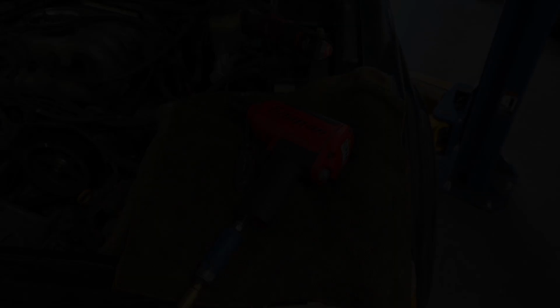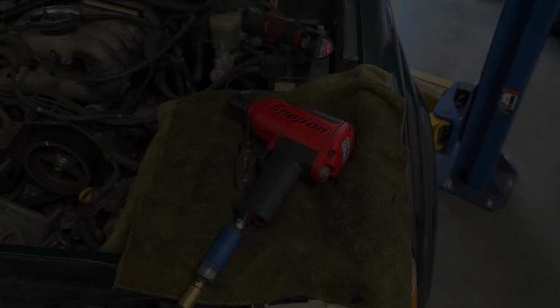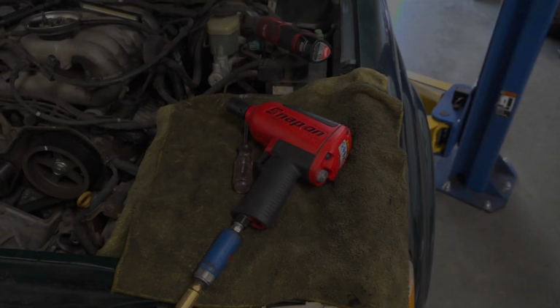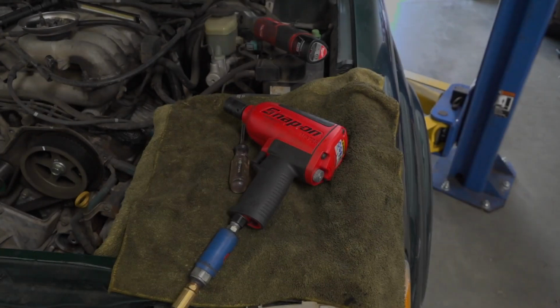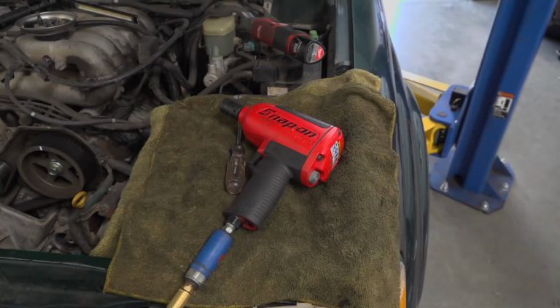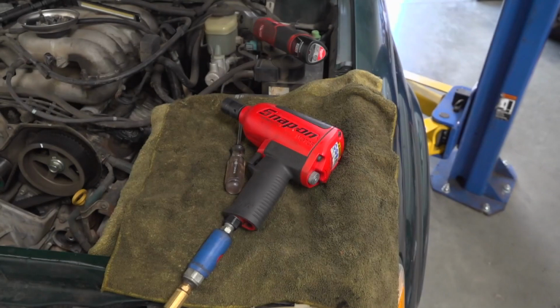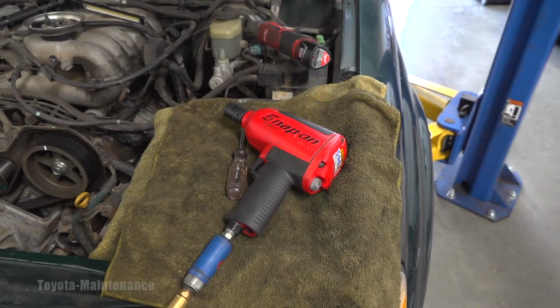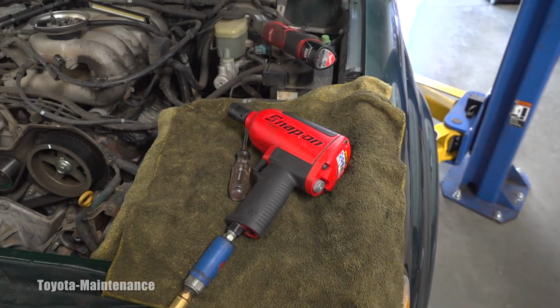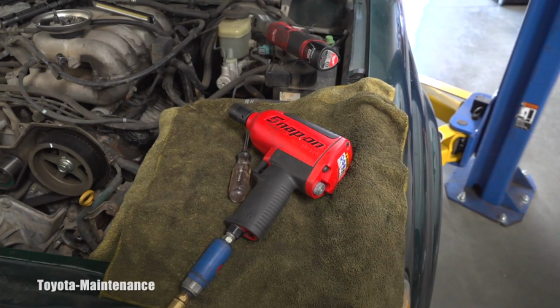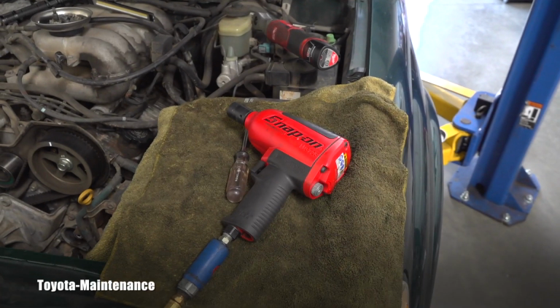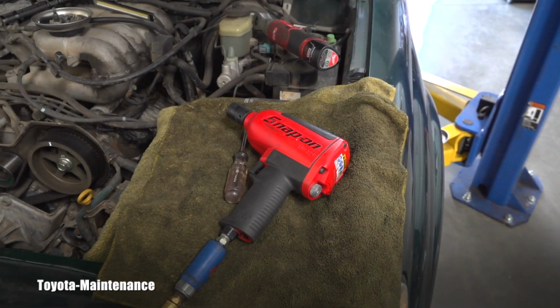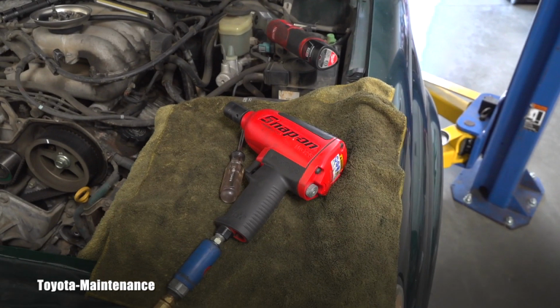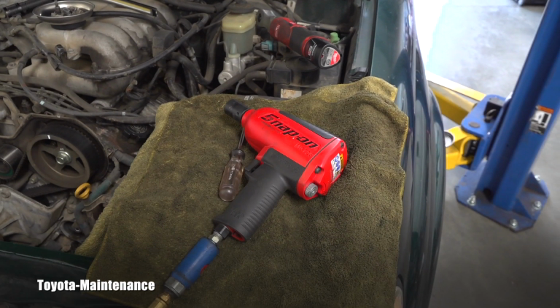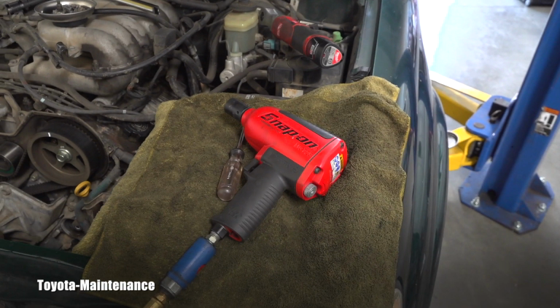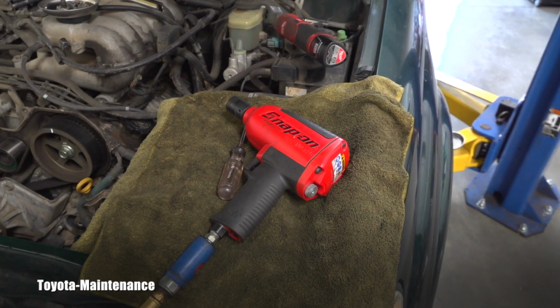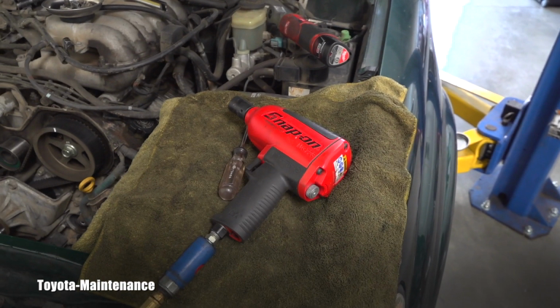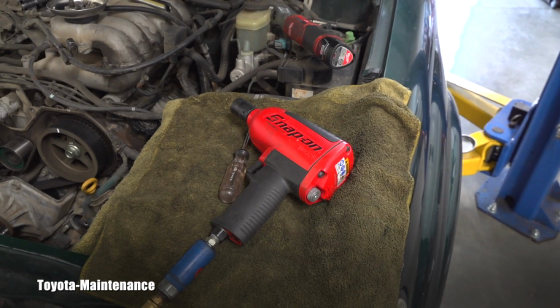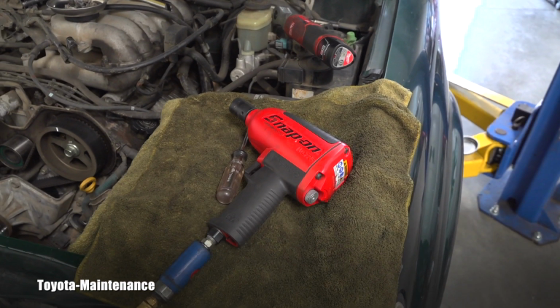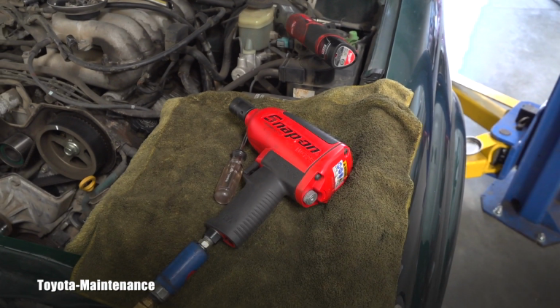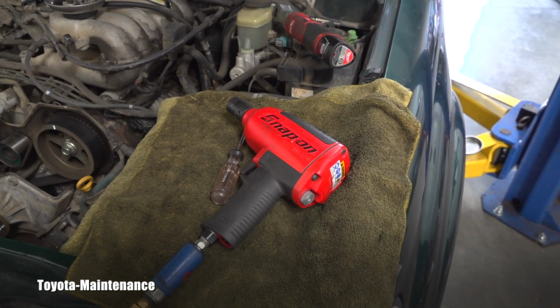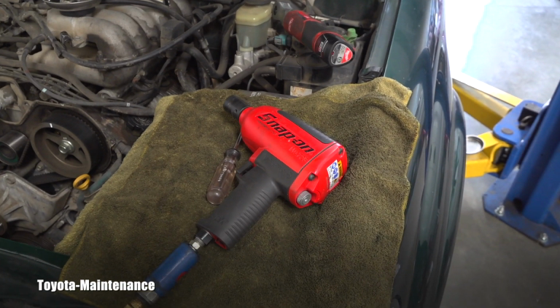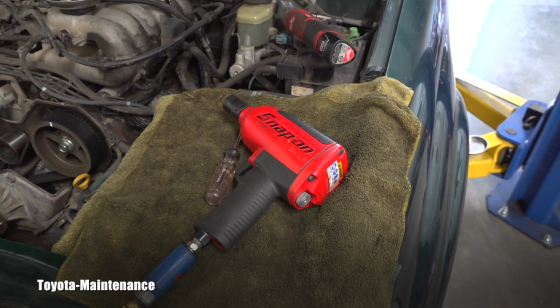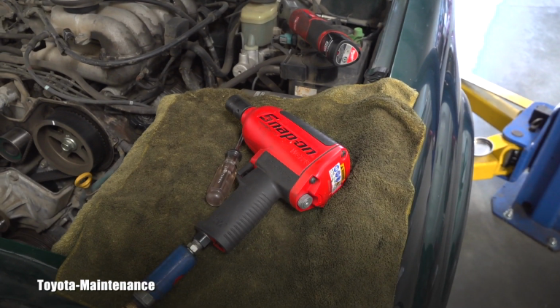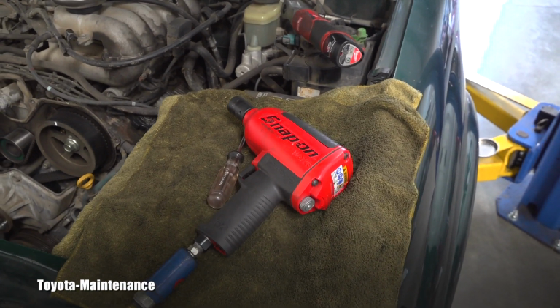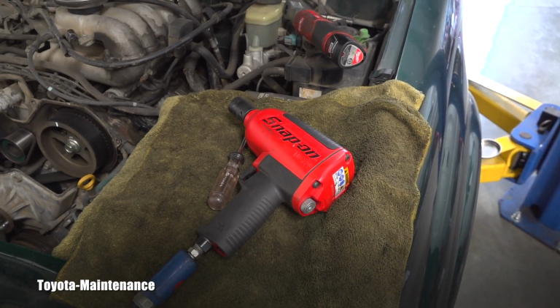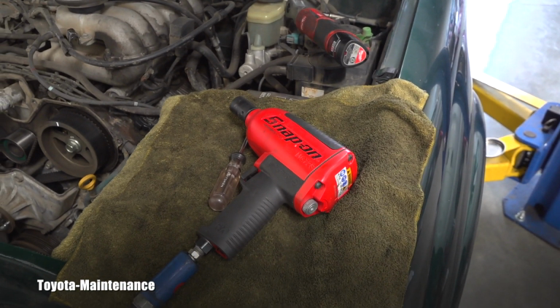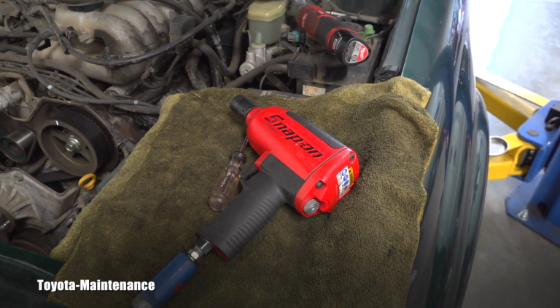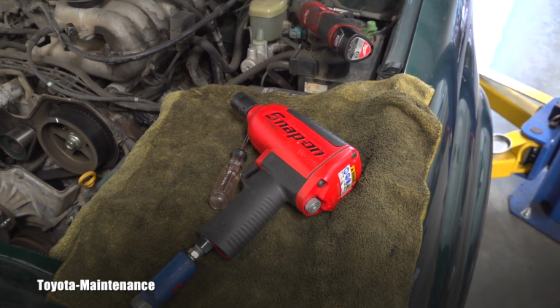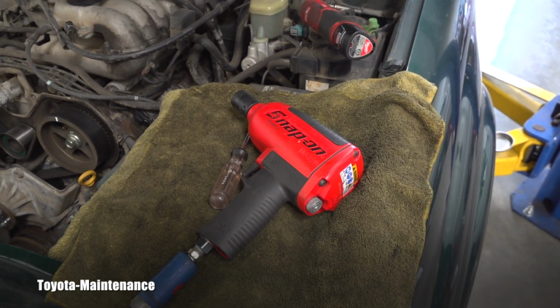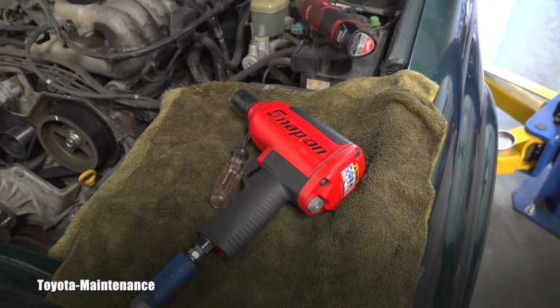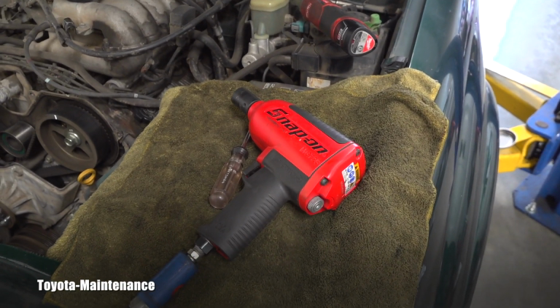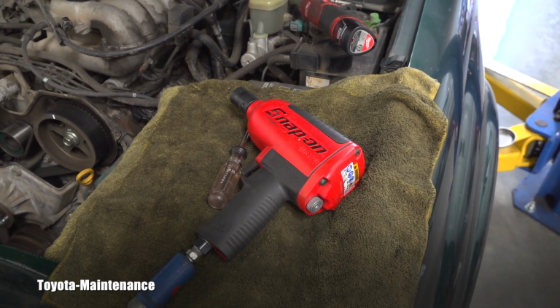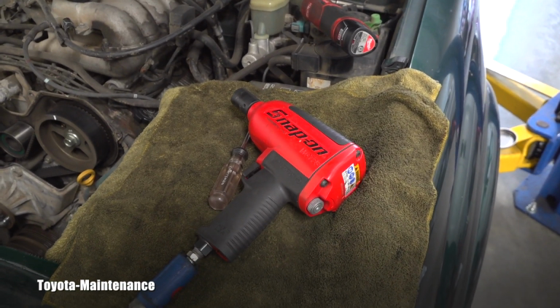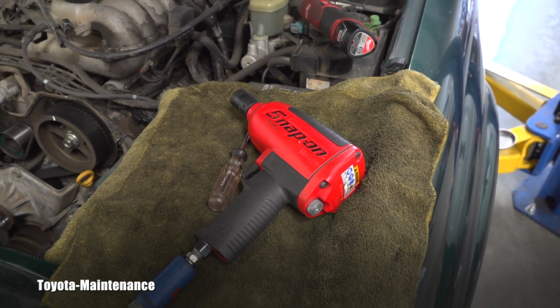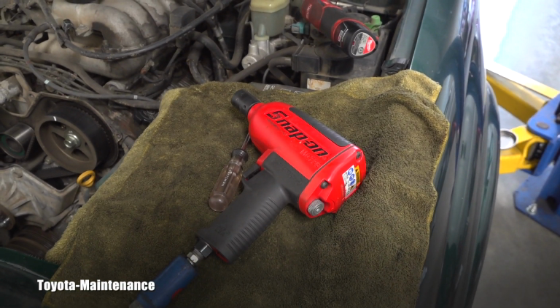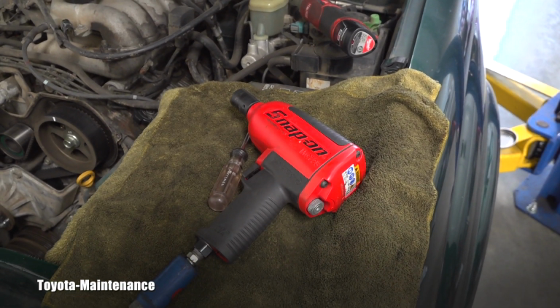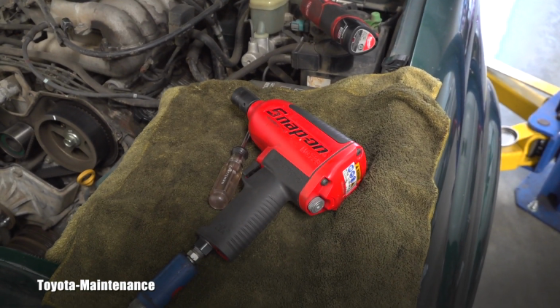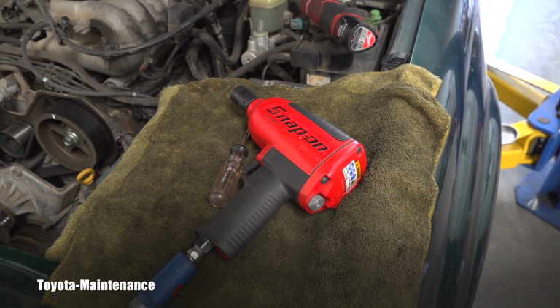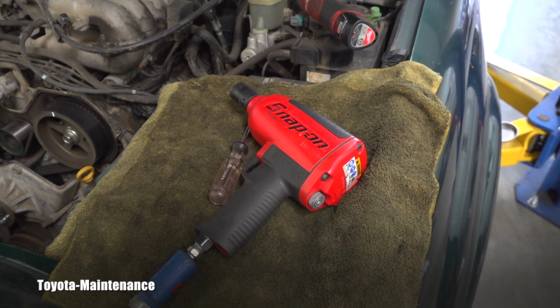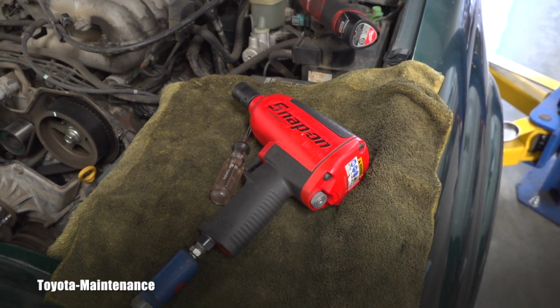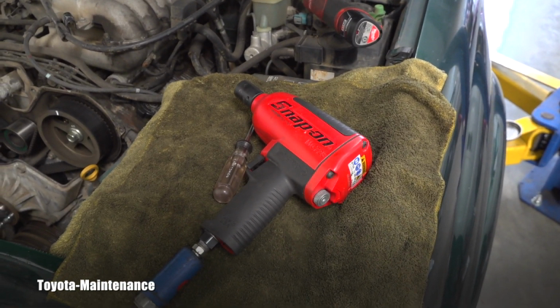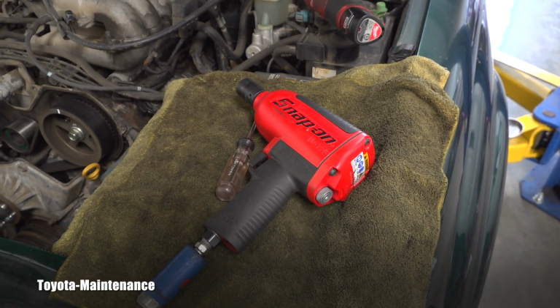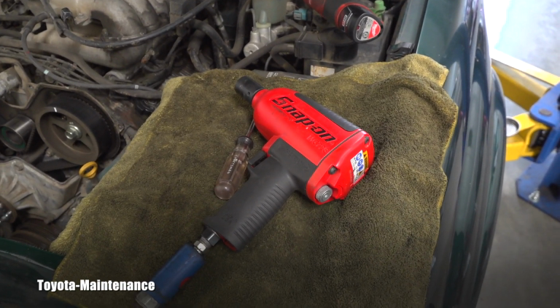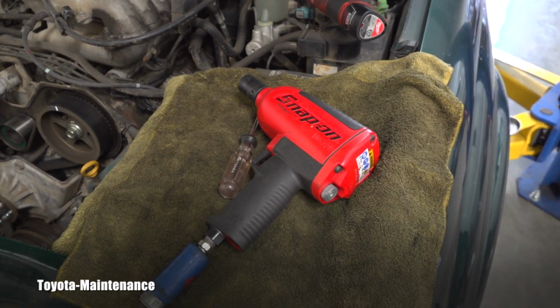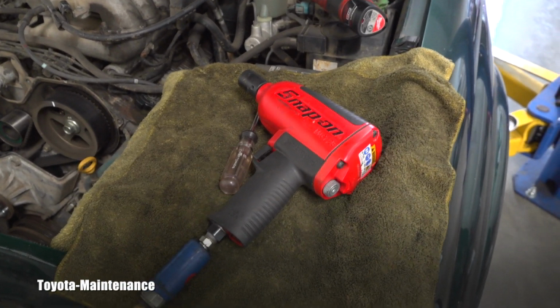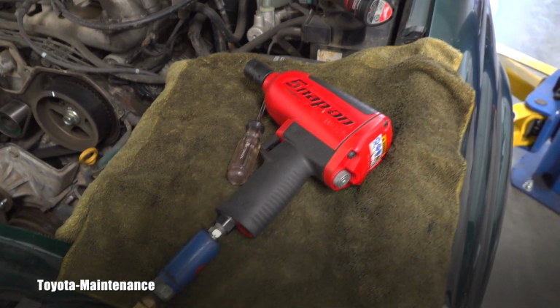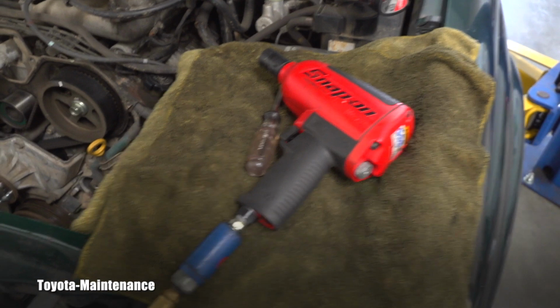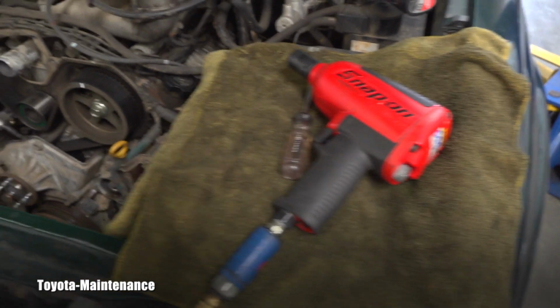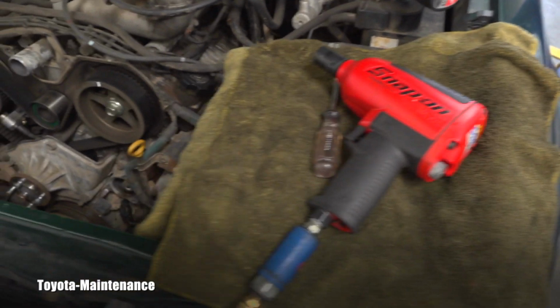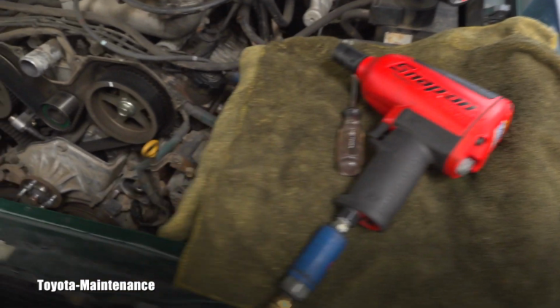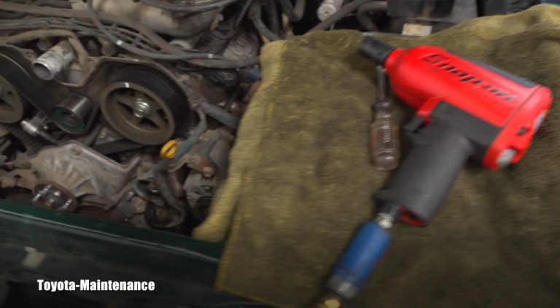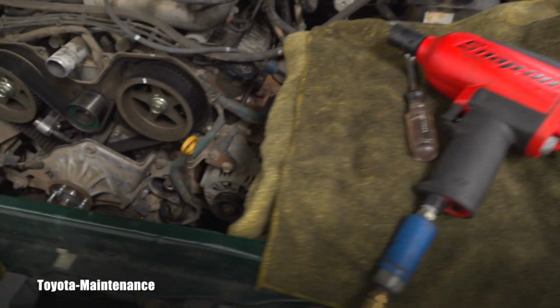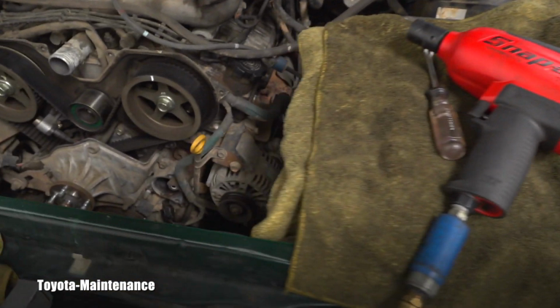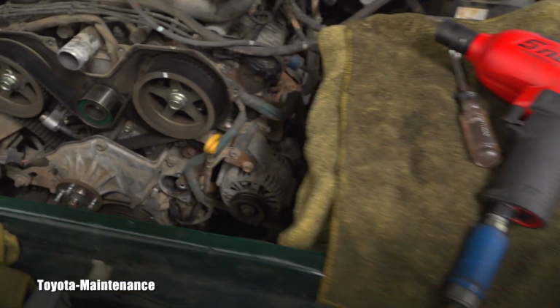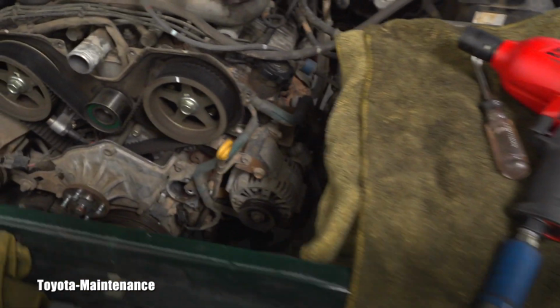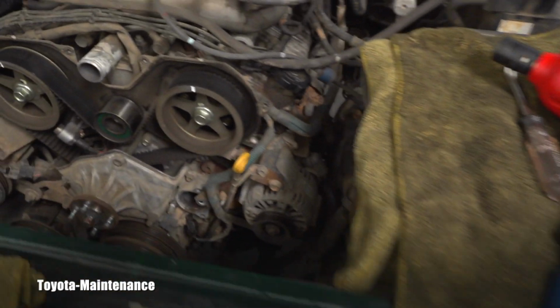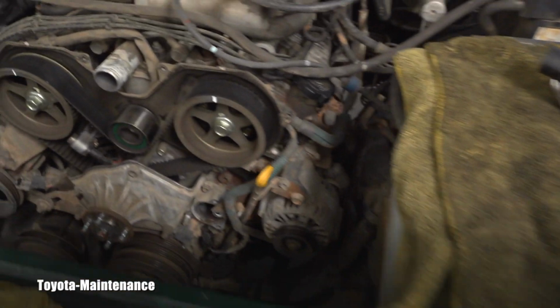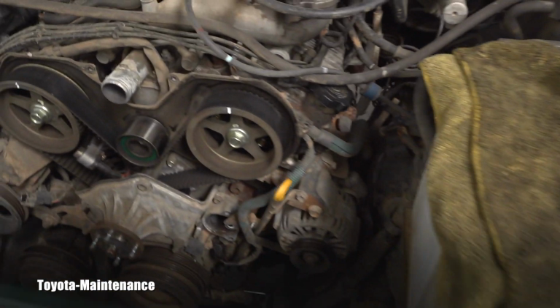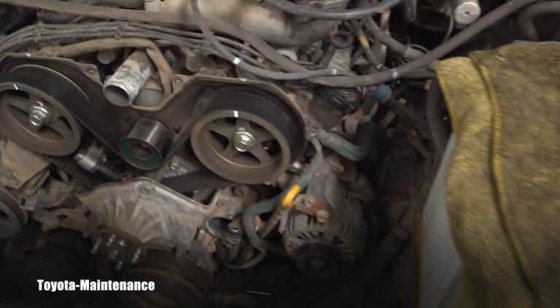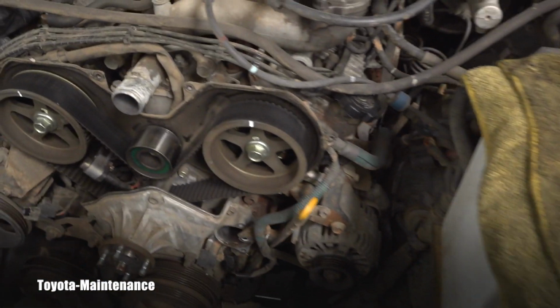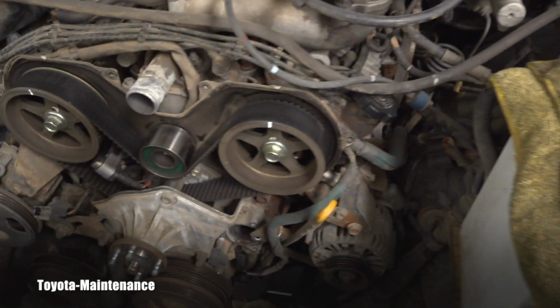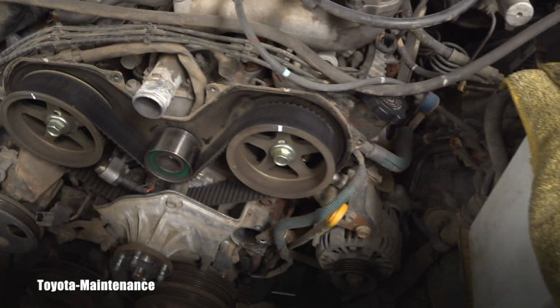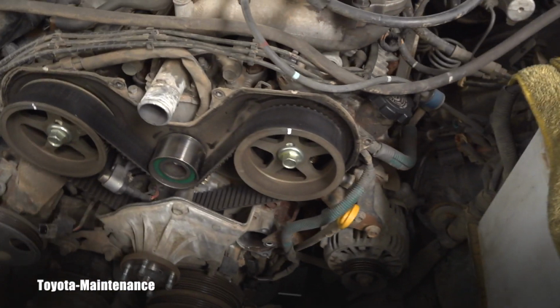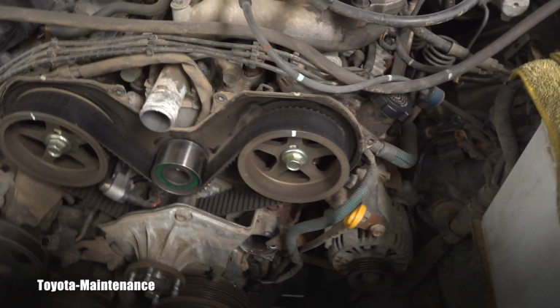Hello friend, welcome back to Toyota Maintenance YouTube channel. Here is another timing belt job.